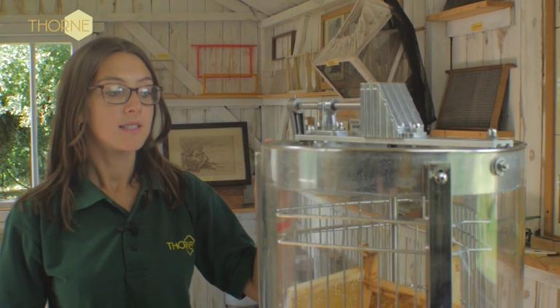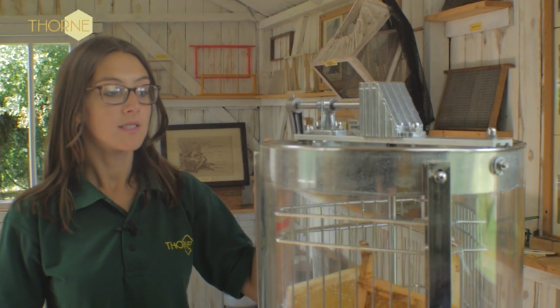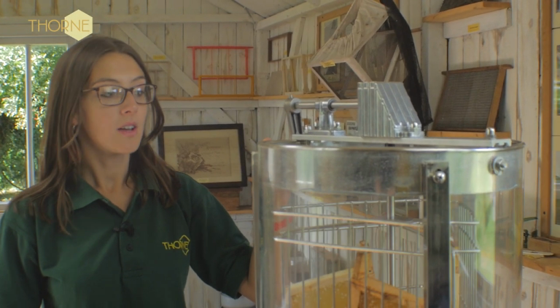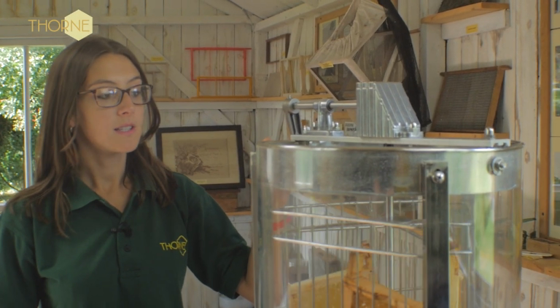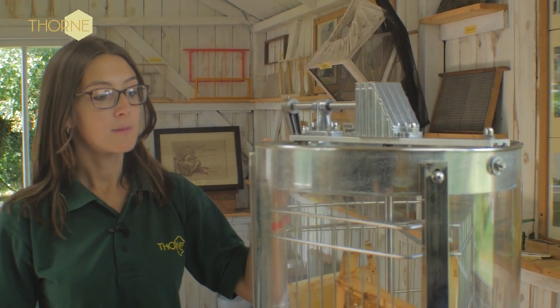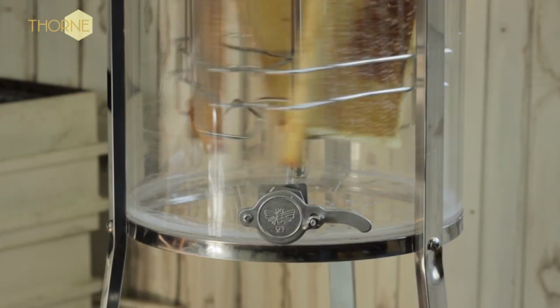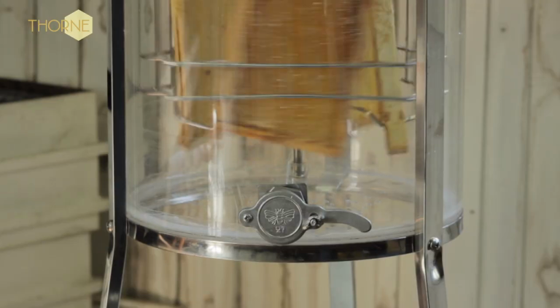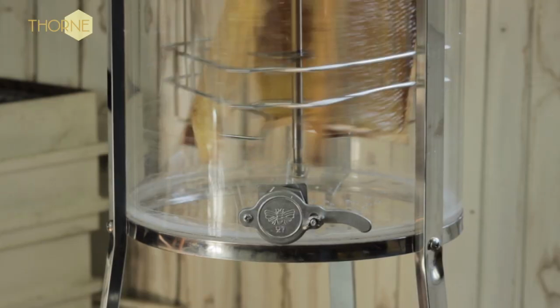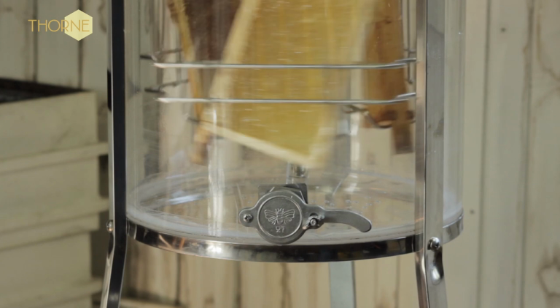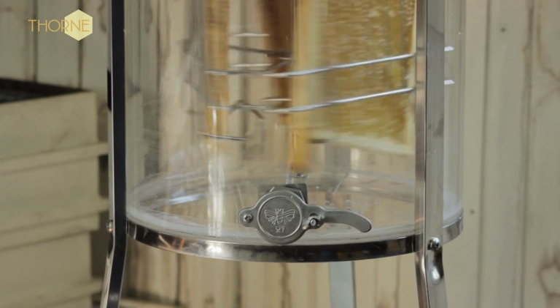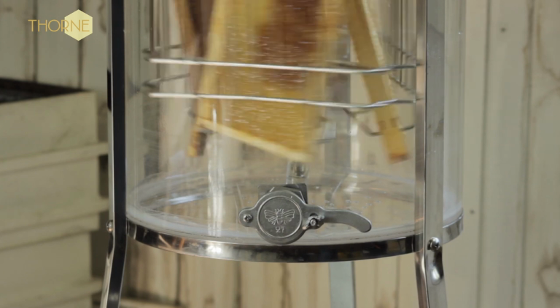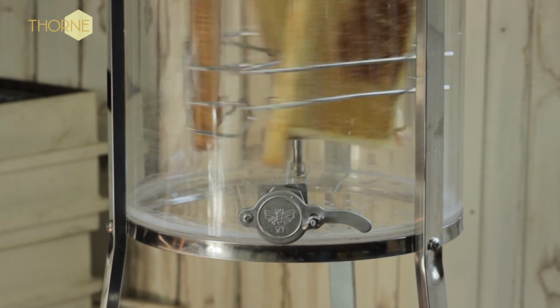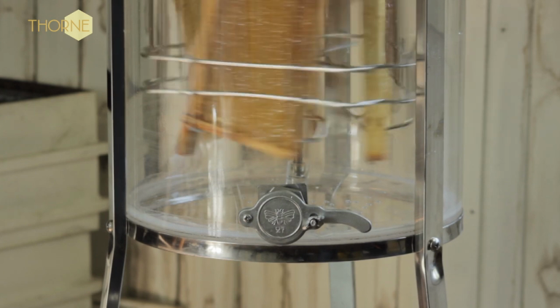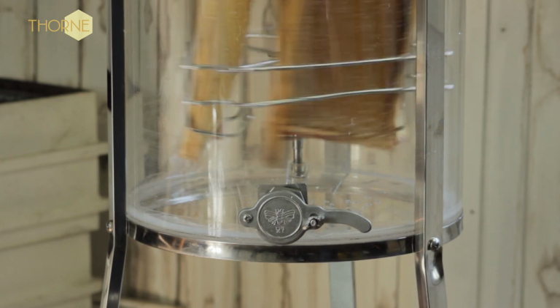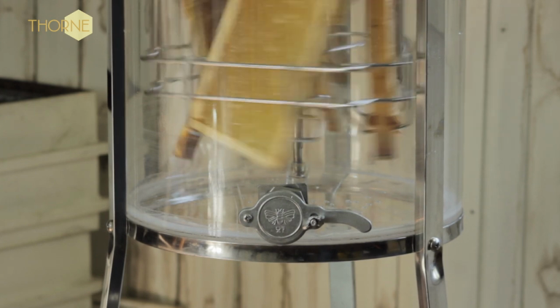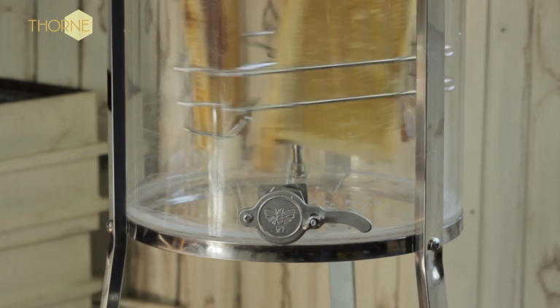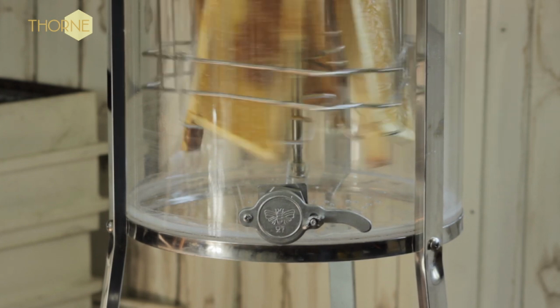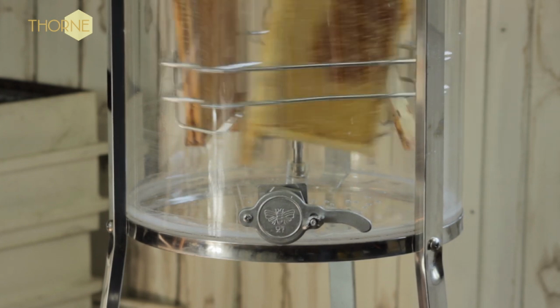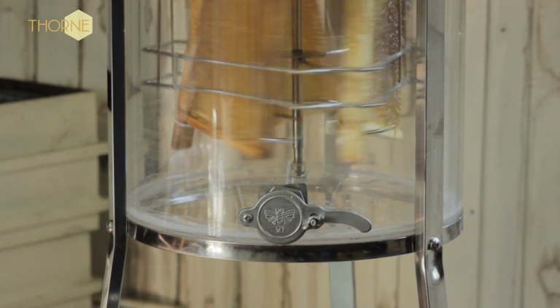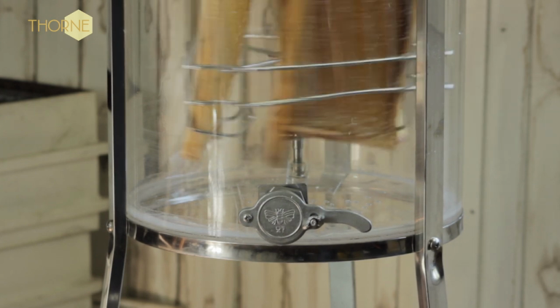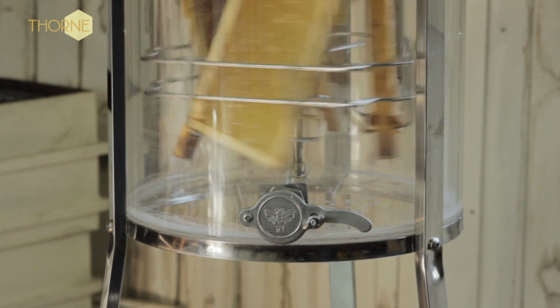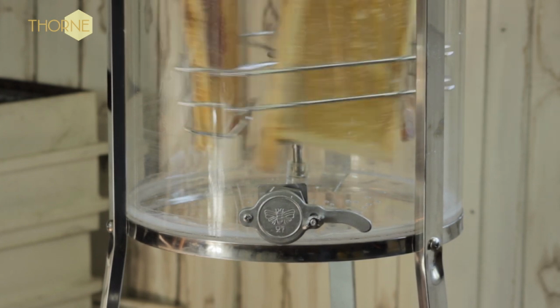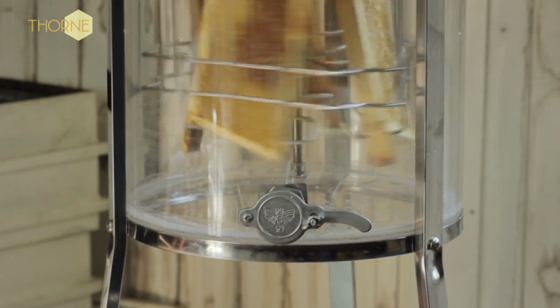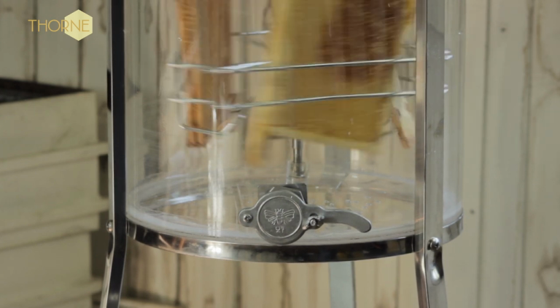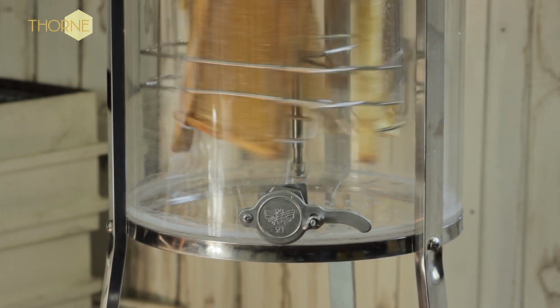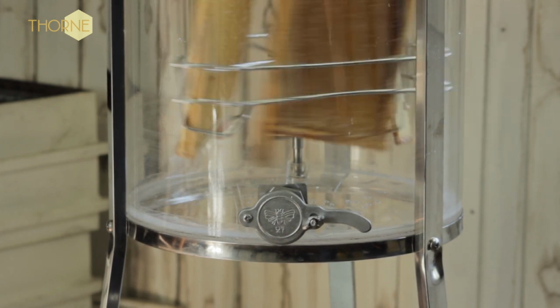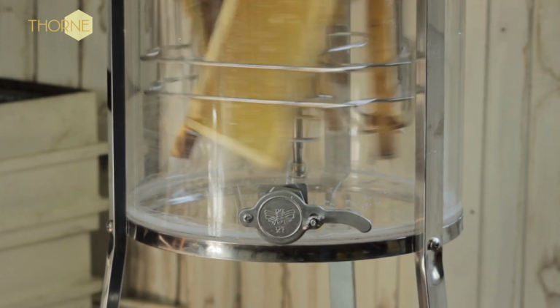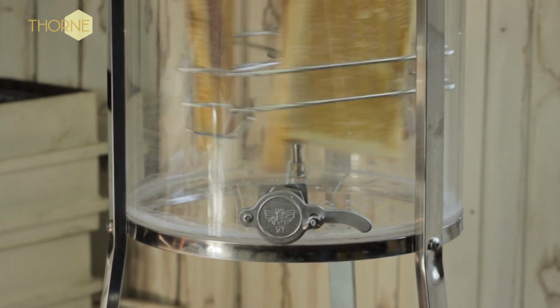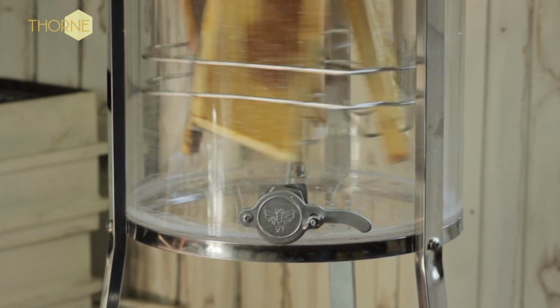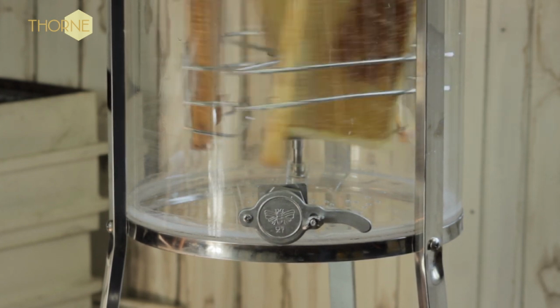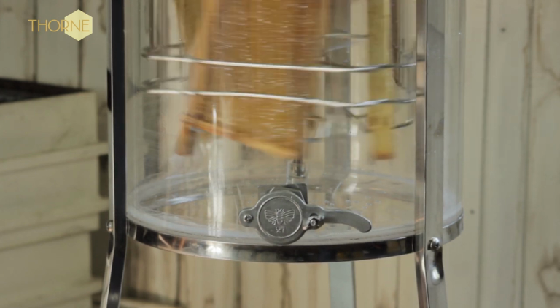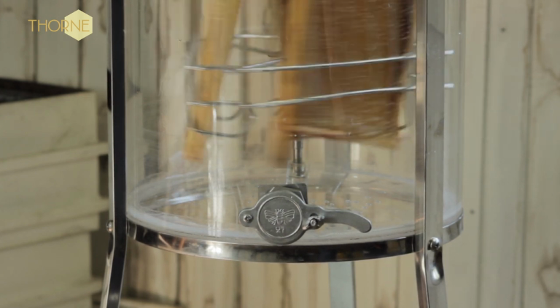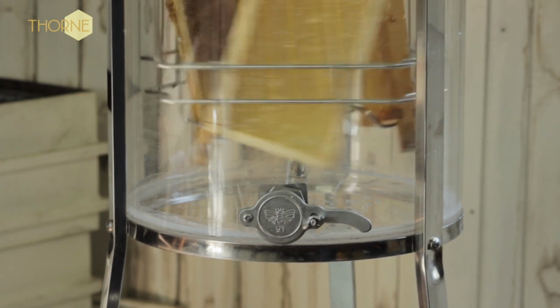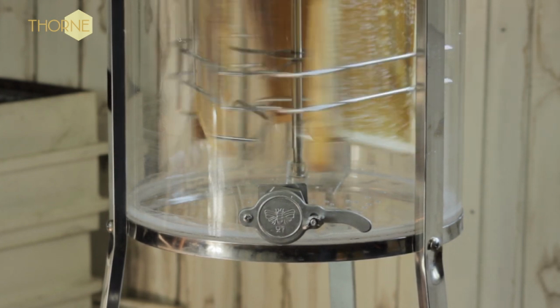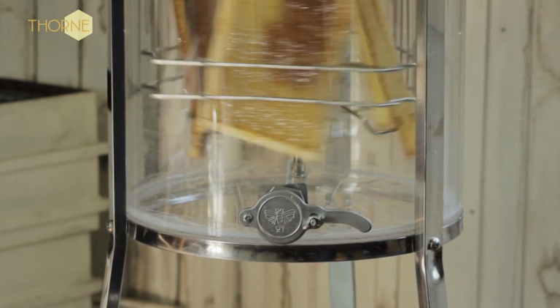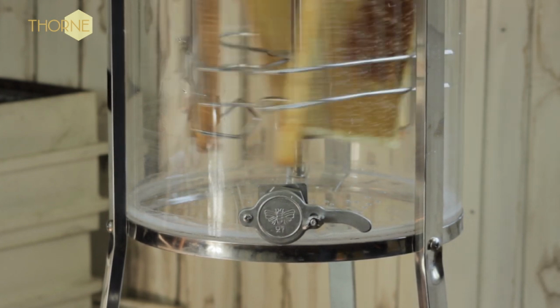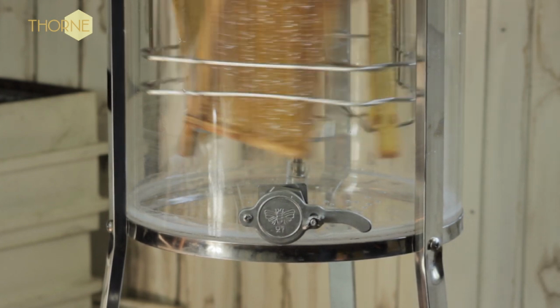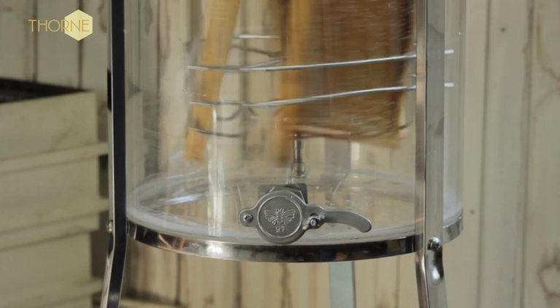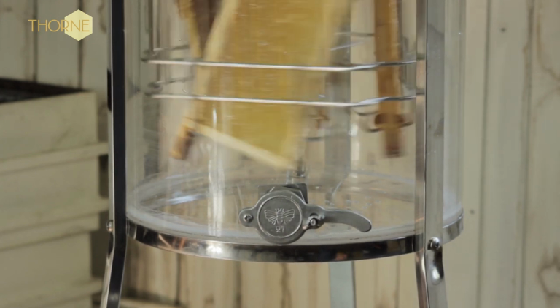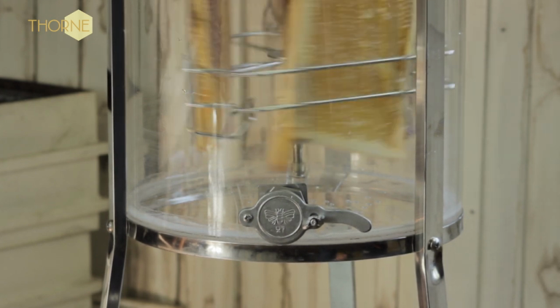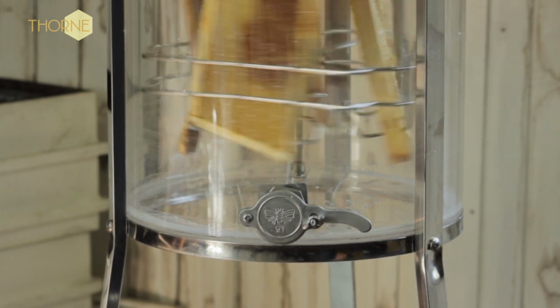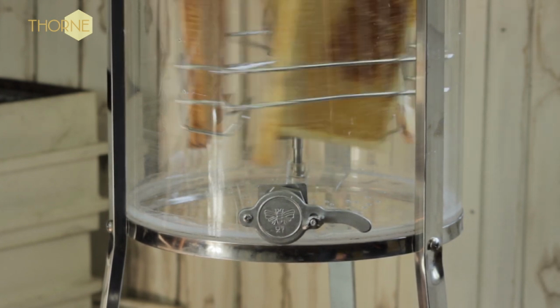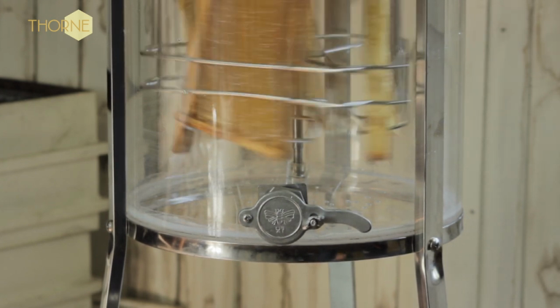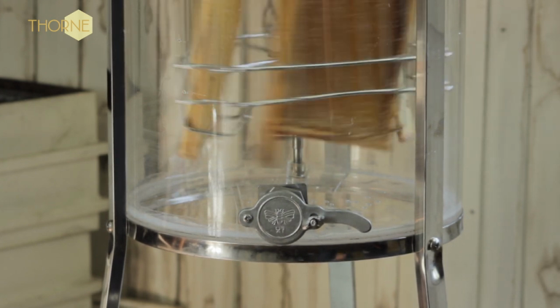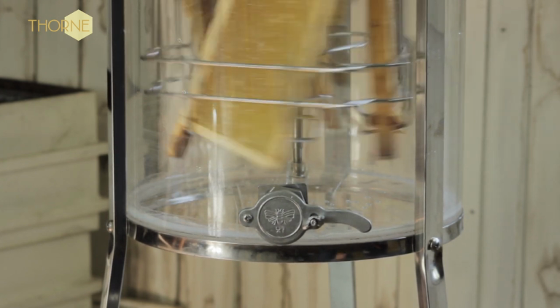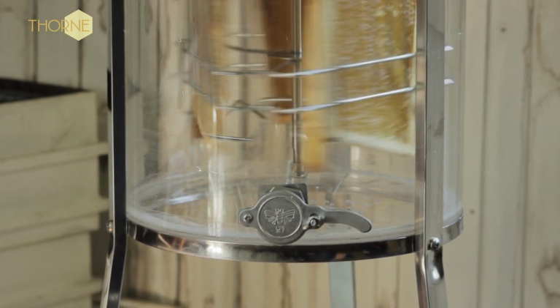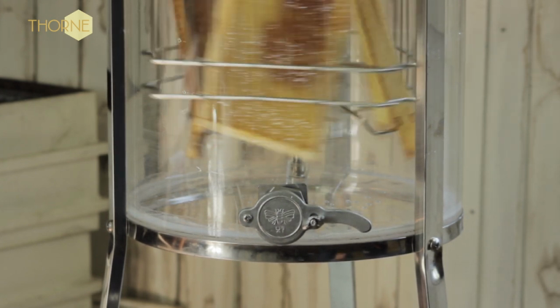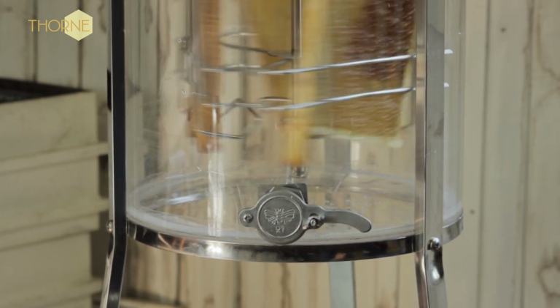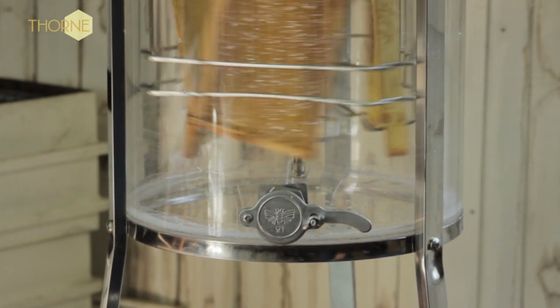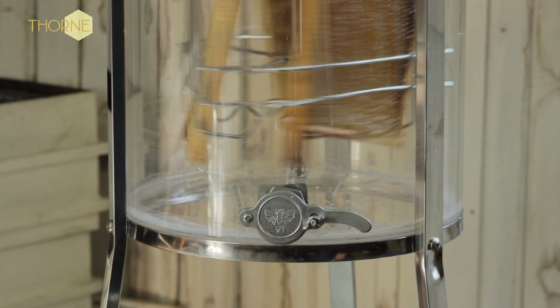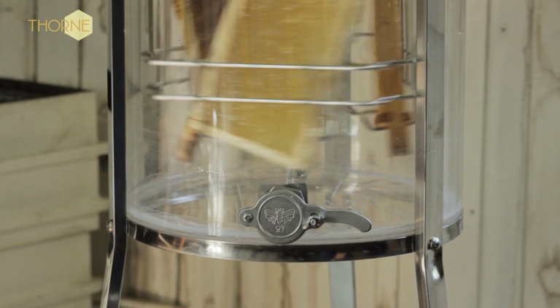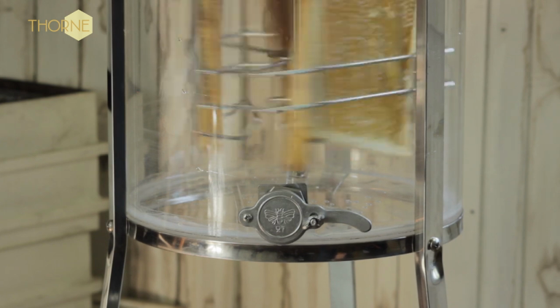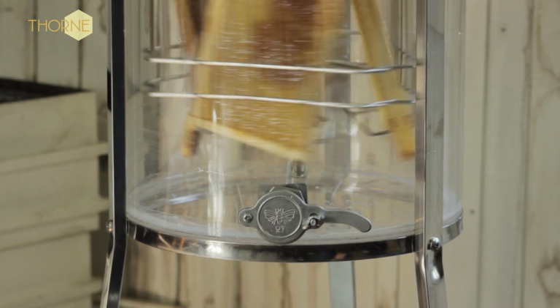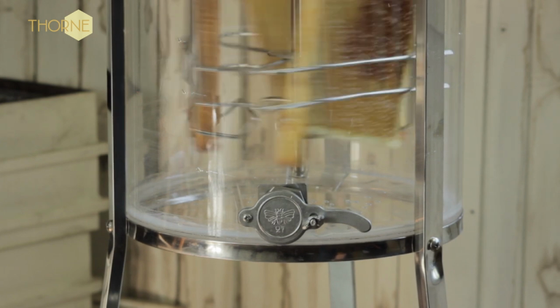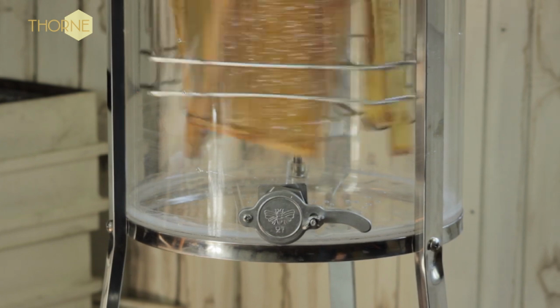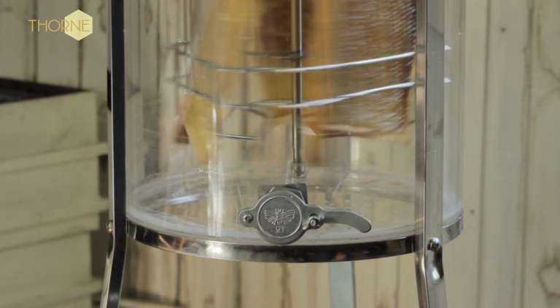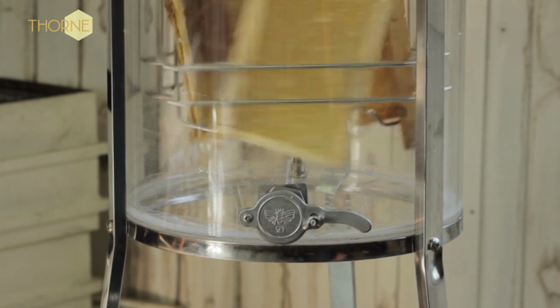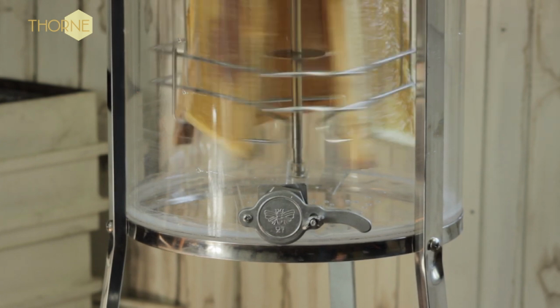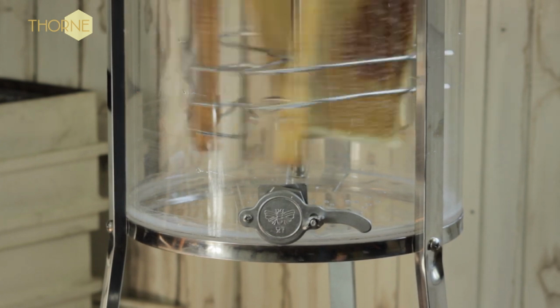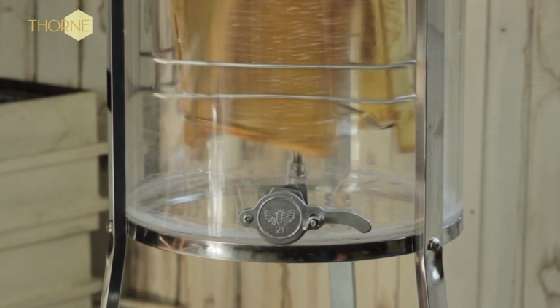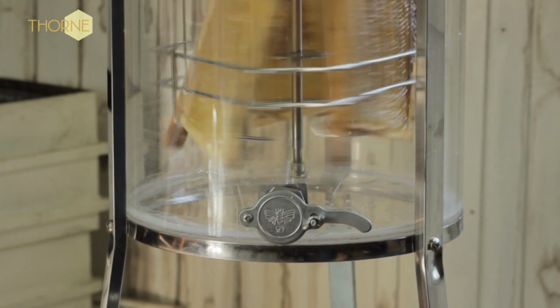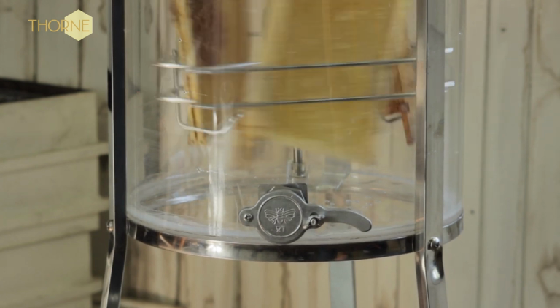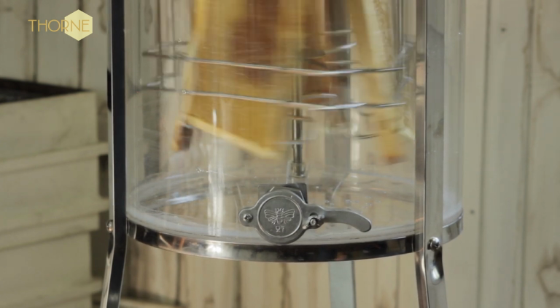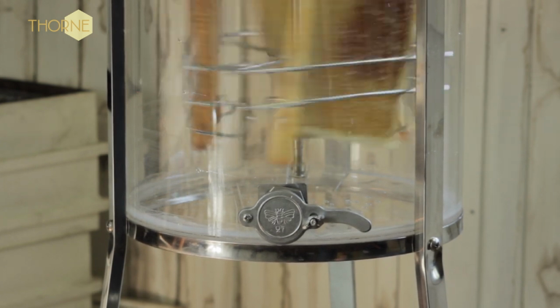start spinning slowly, gradually increasing speed until you can see the honey flying freely from the comb.